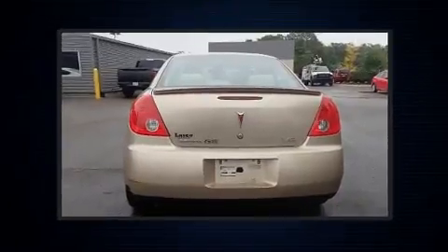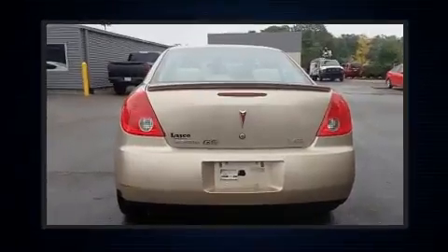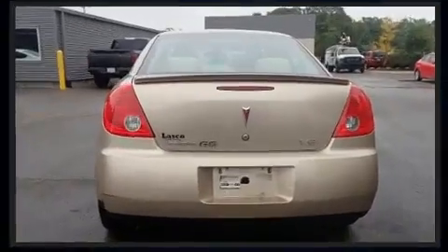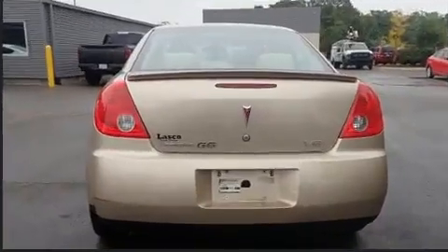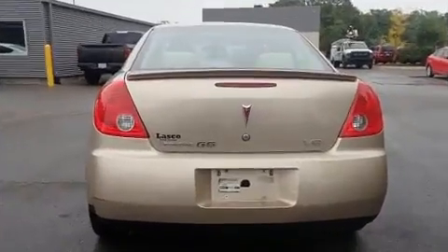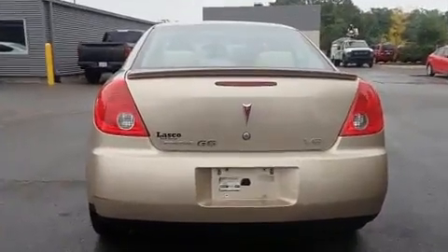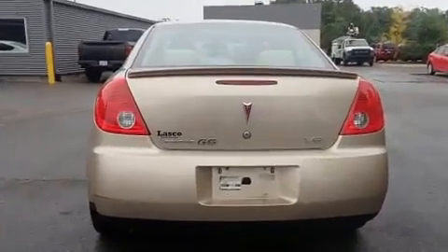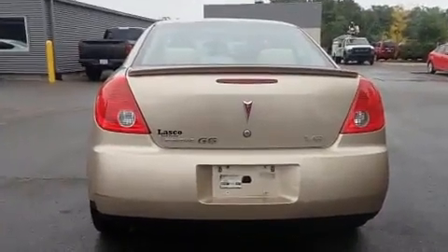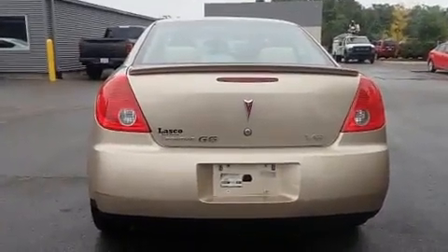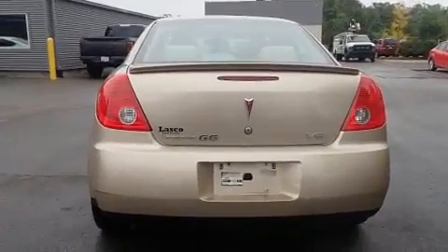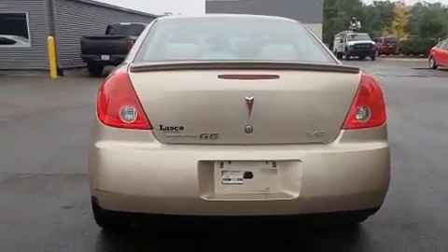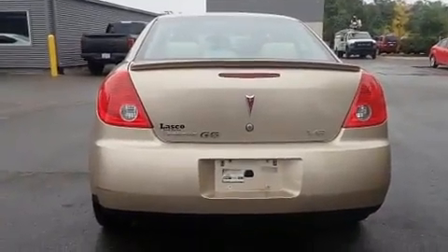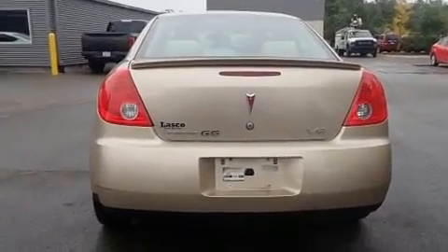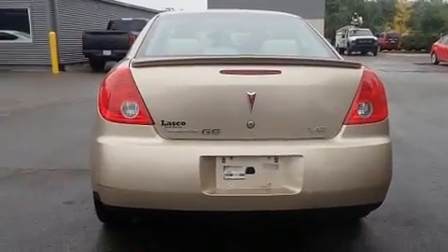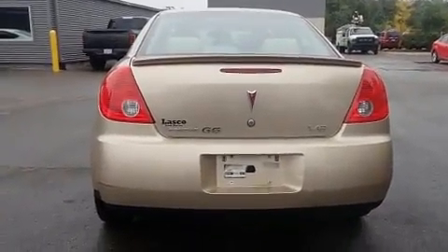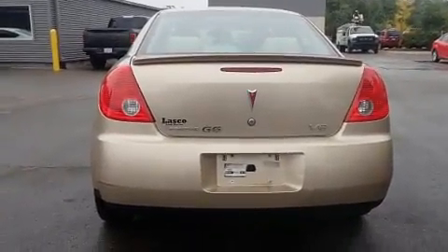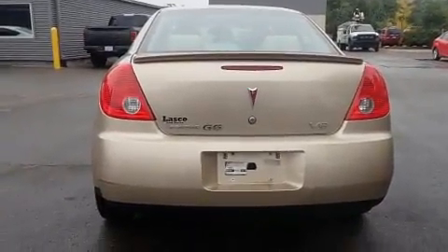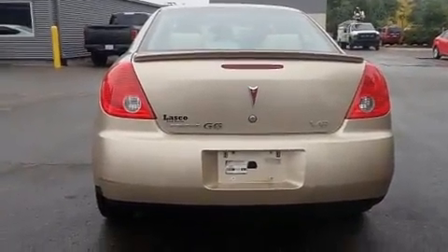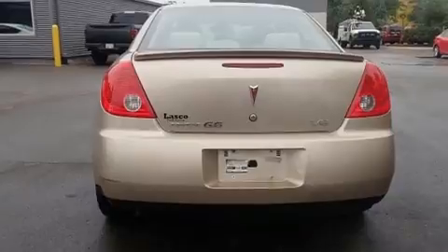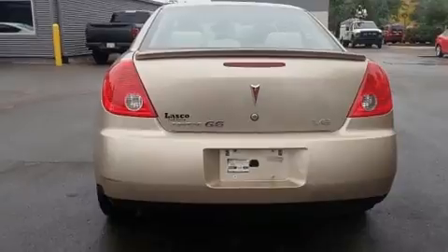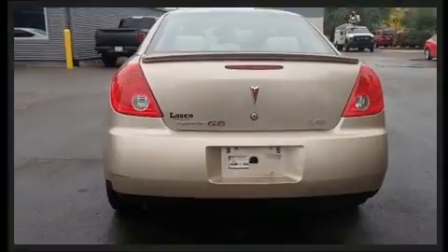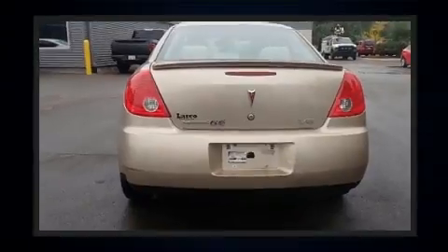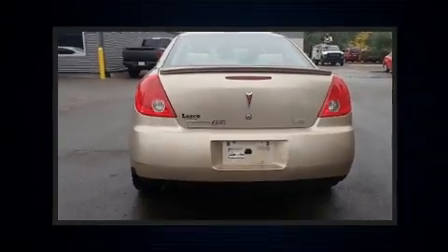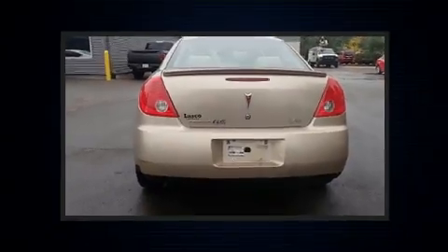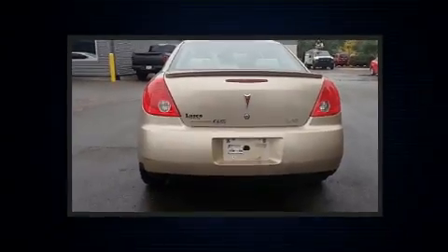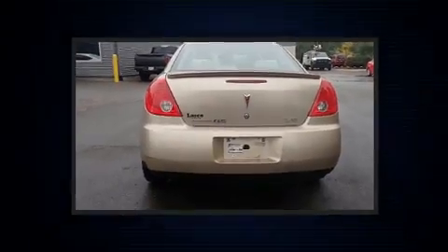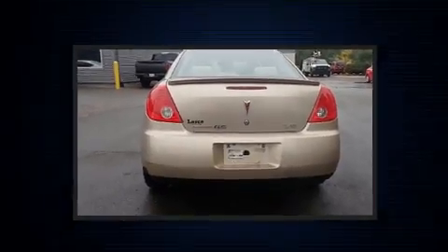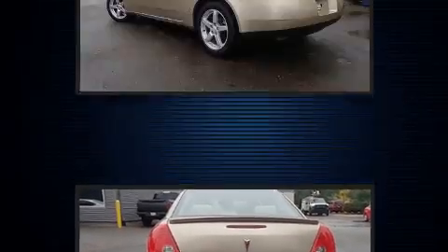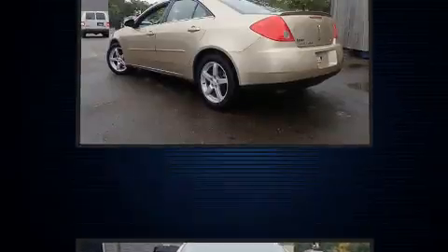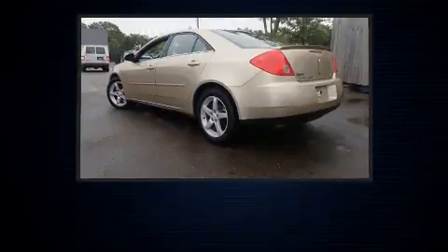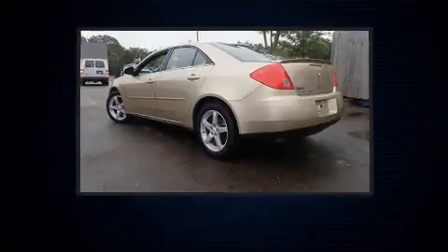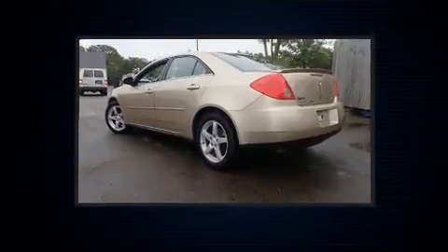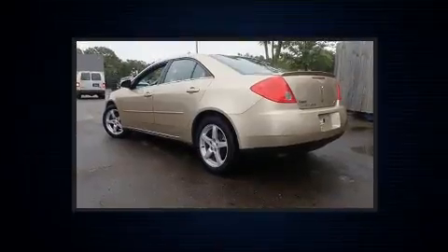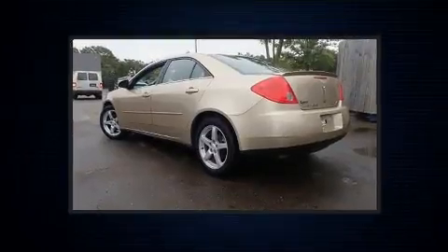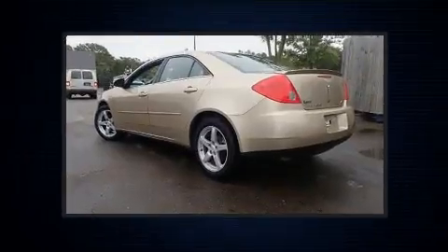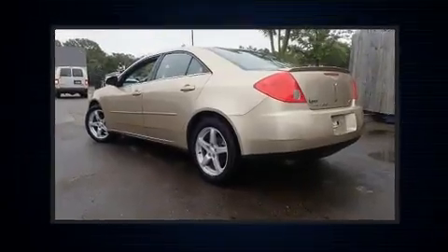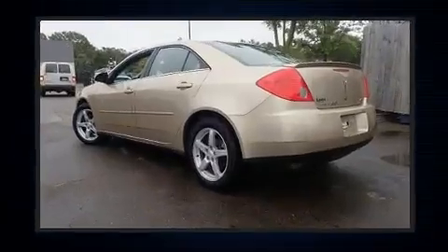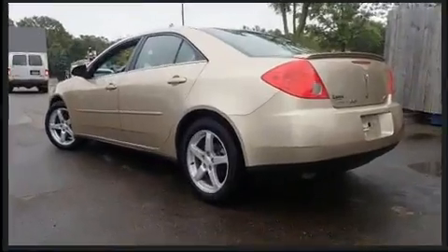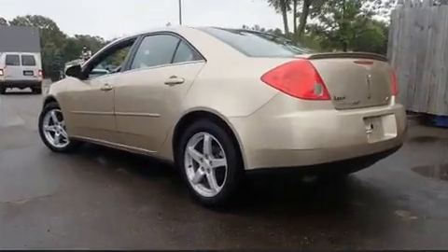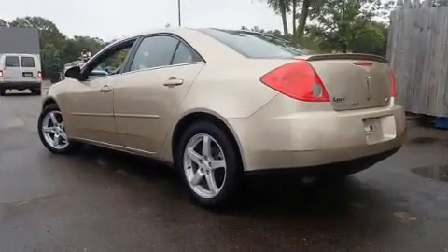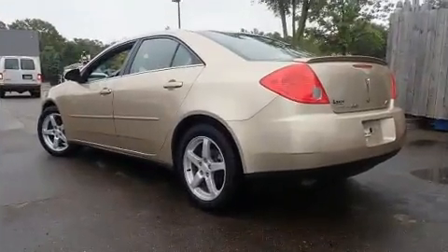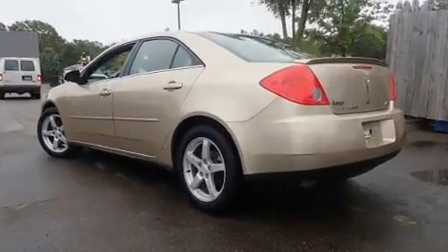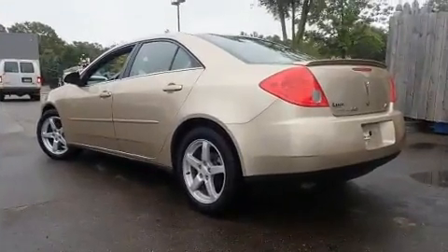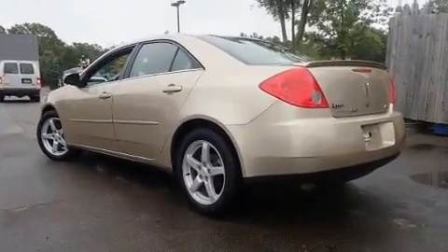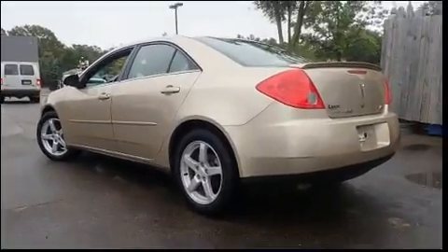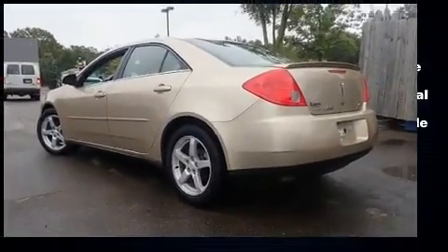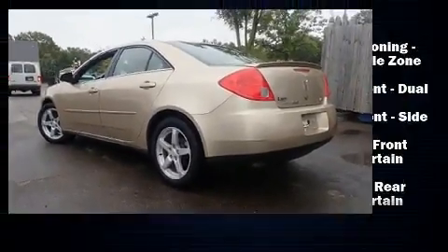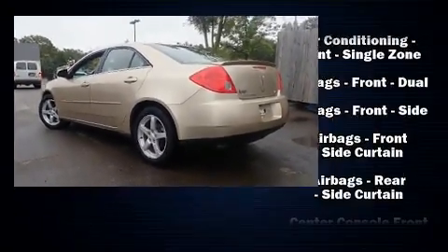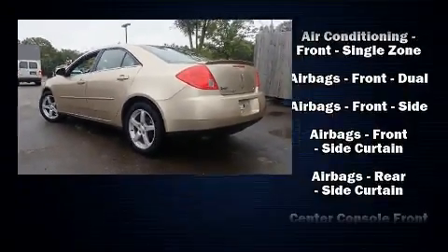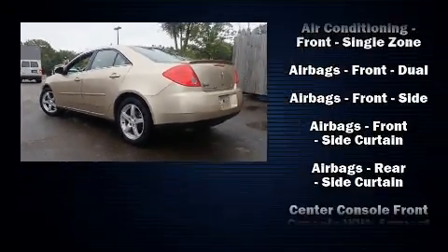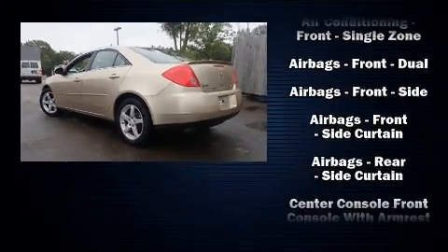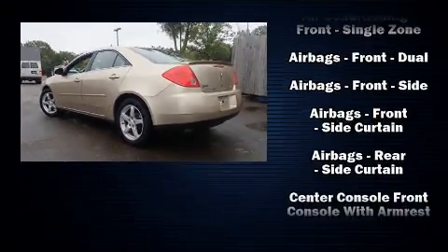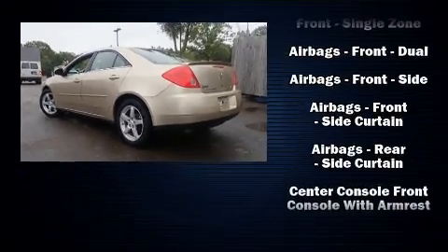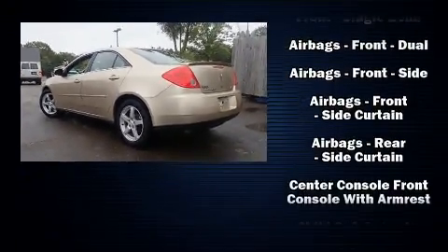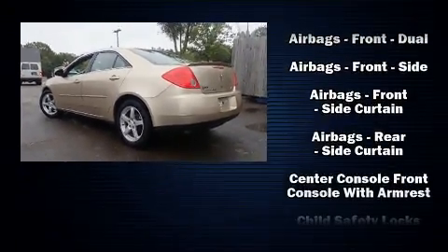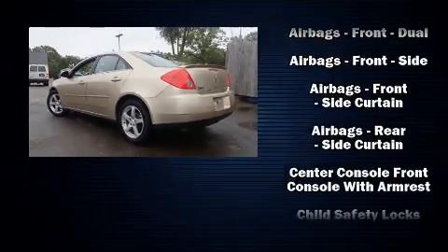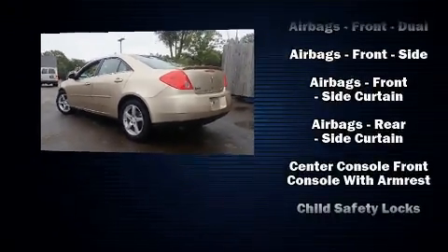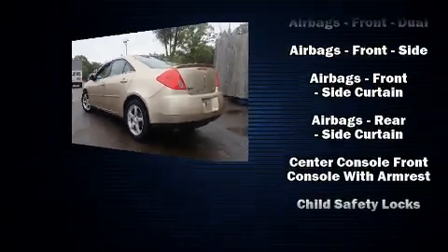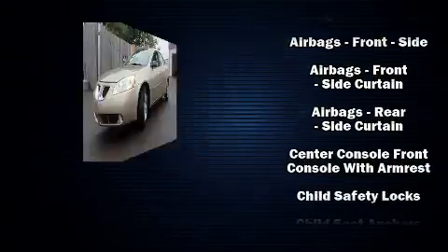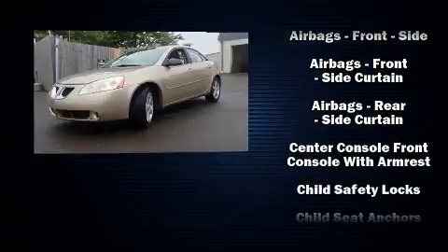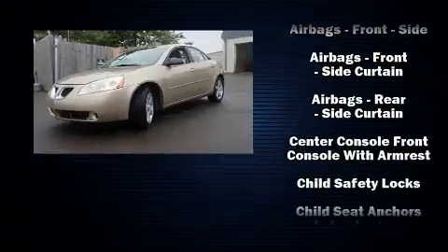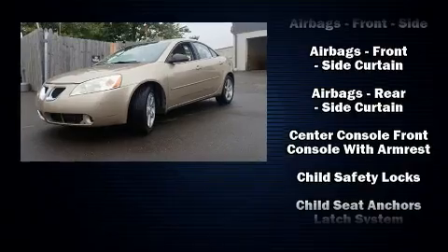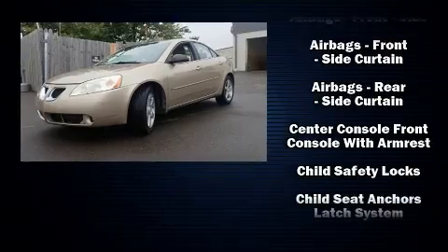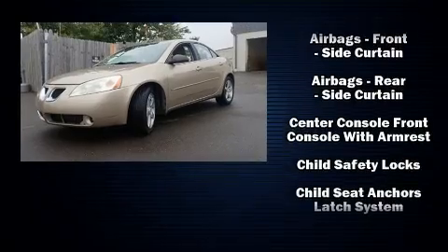Top features include cruise control, one-touch window functionality, a tachometer, remote keyless entry, and air conditioning.